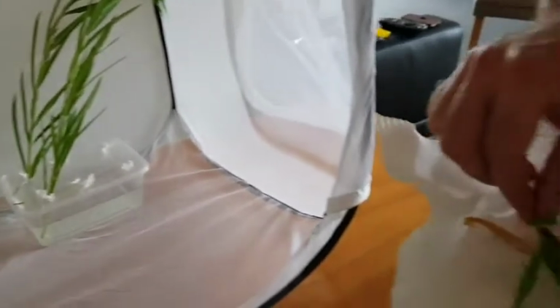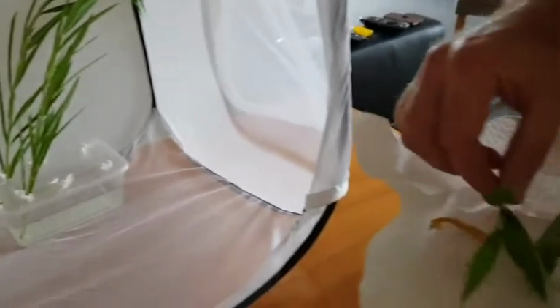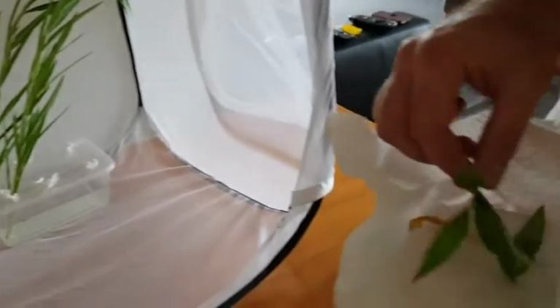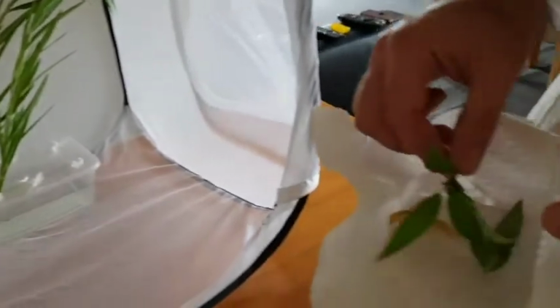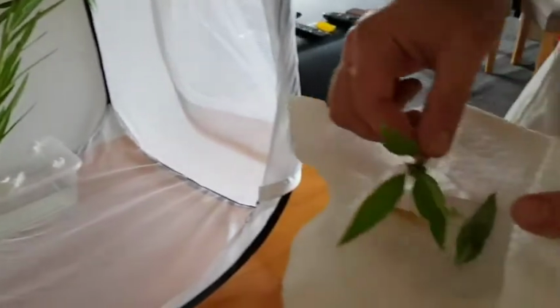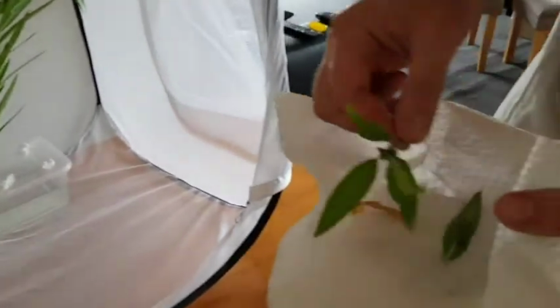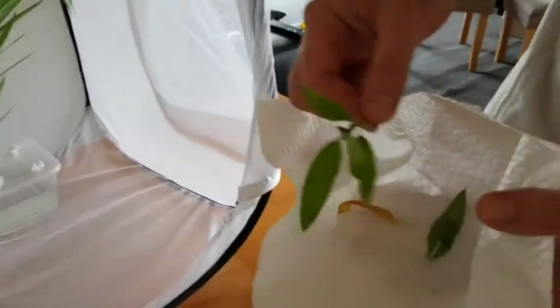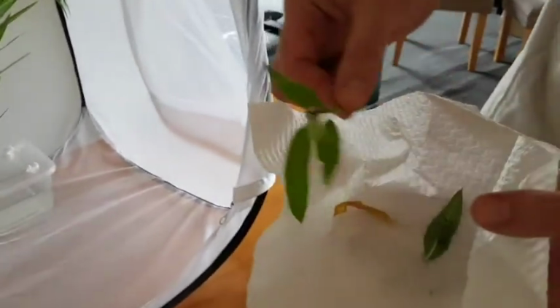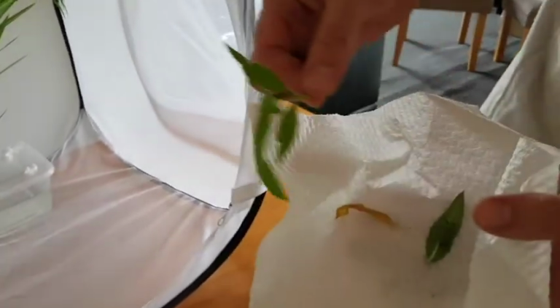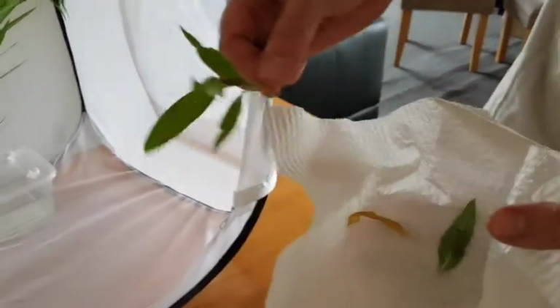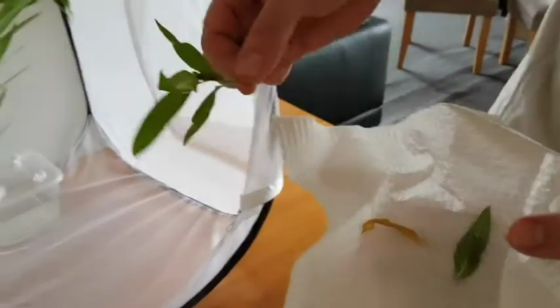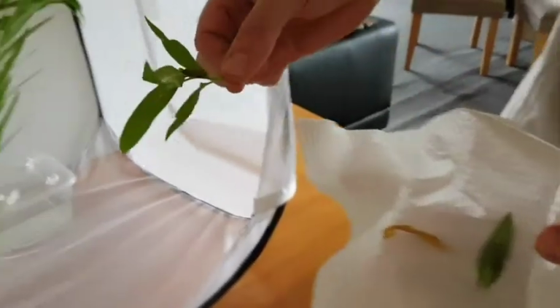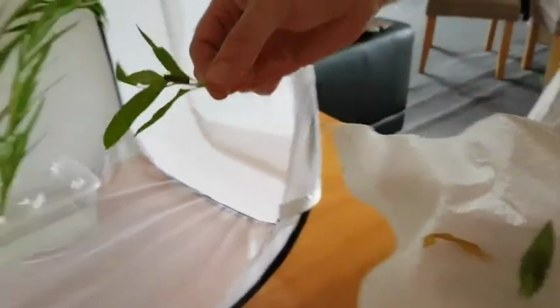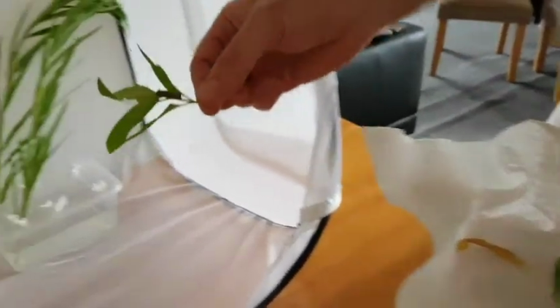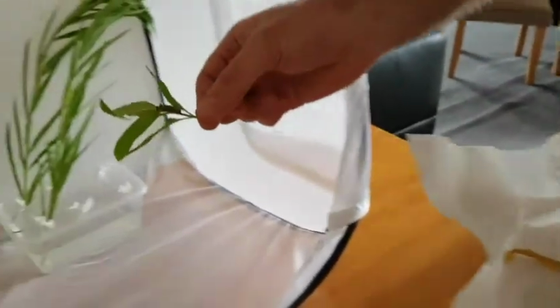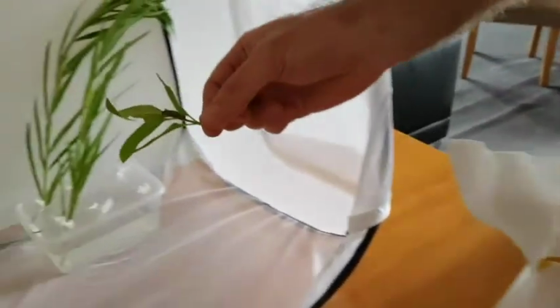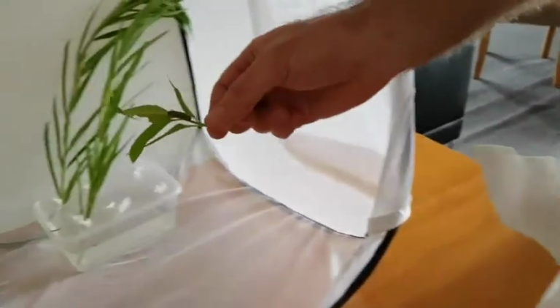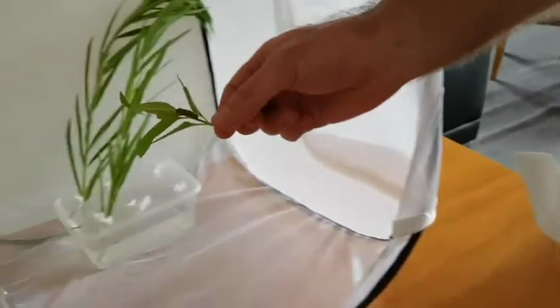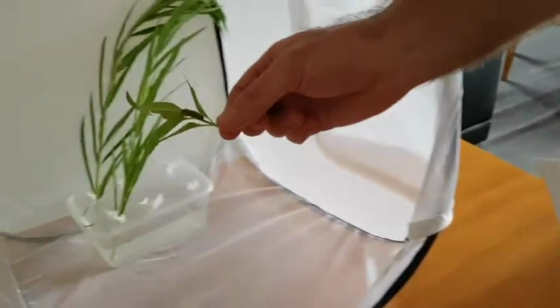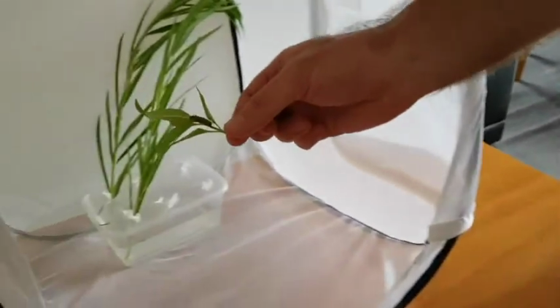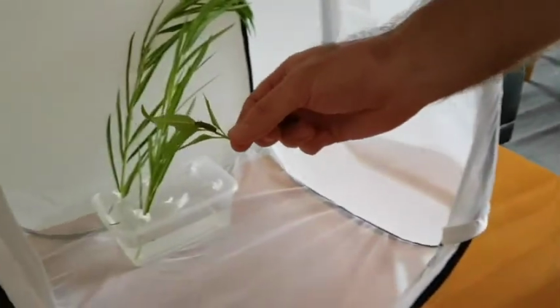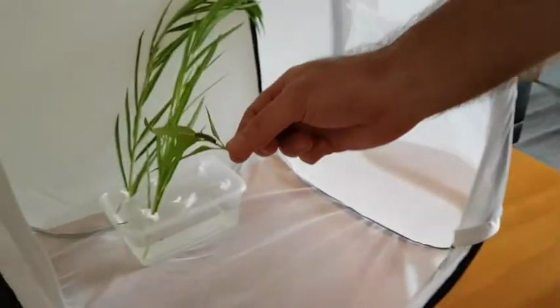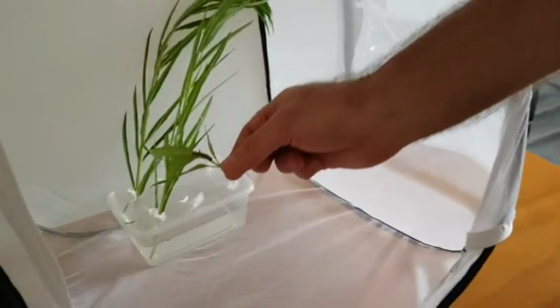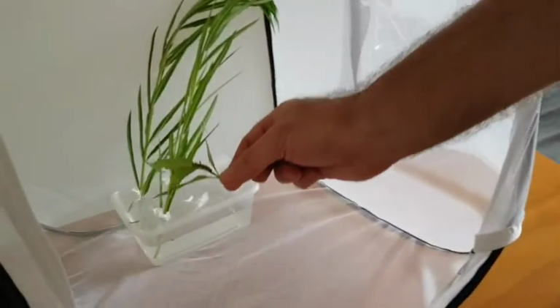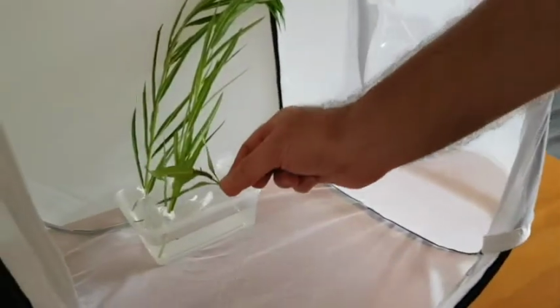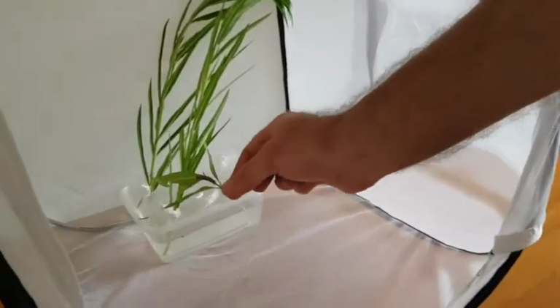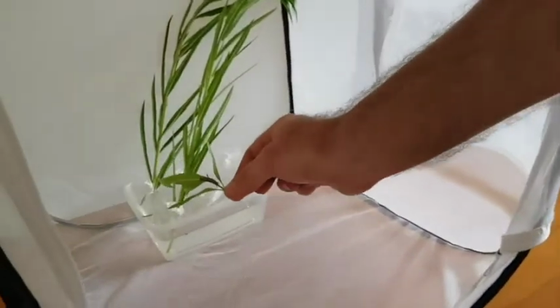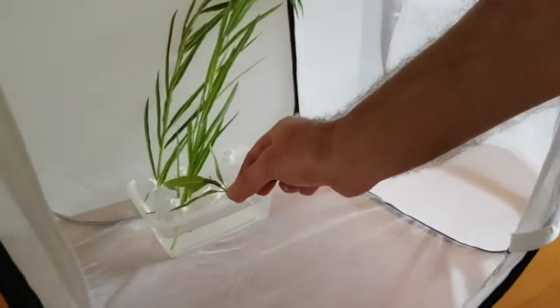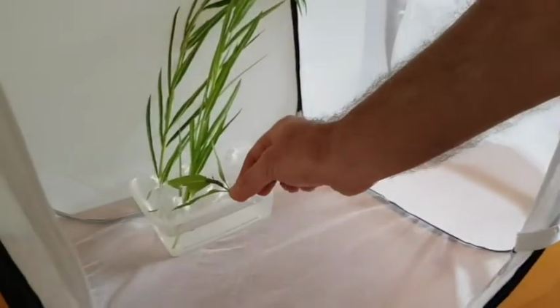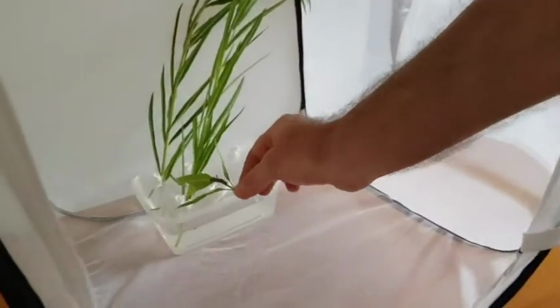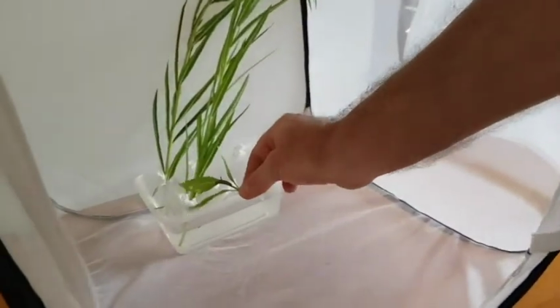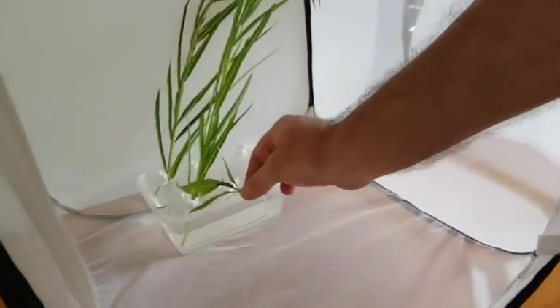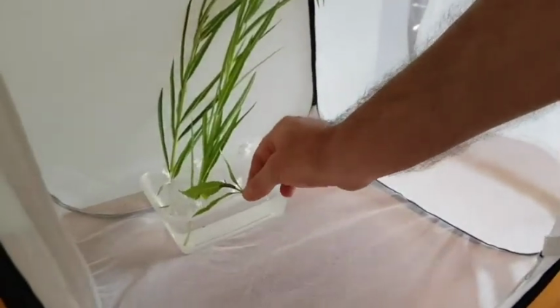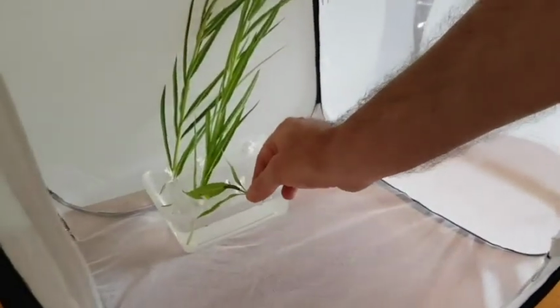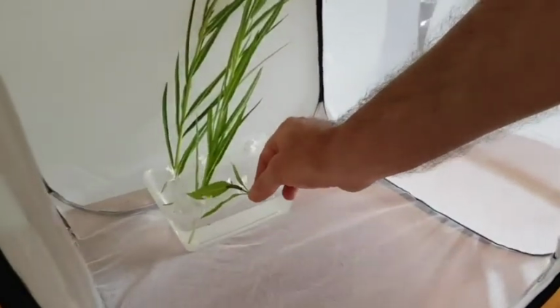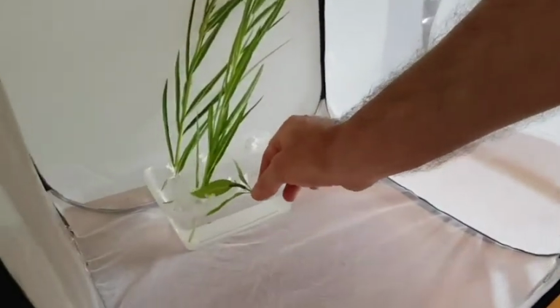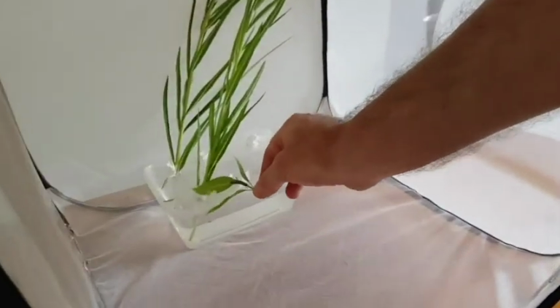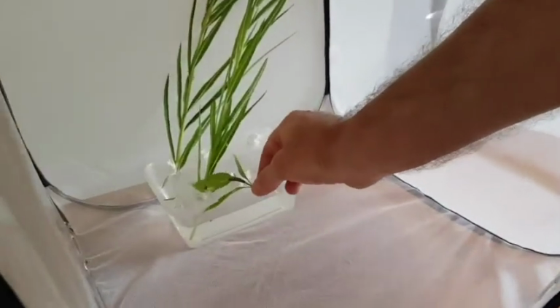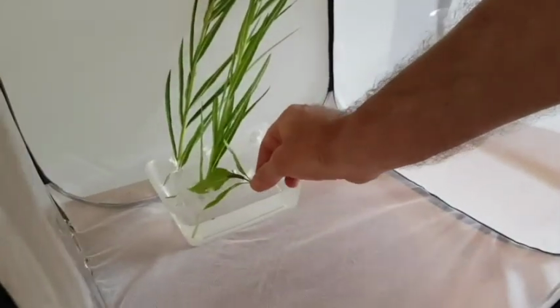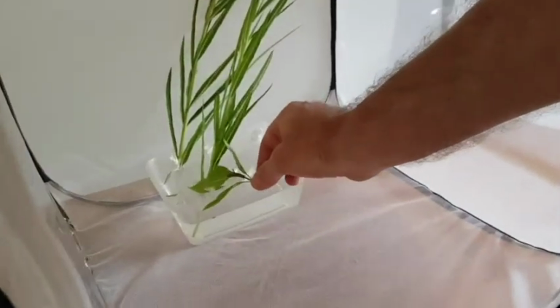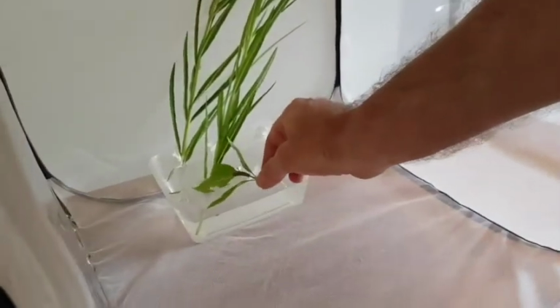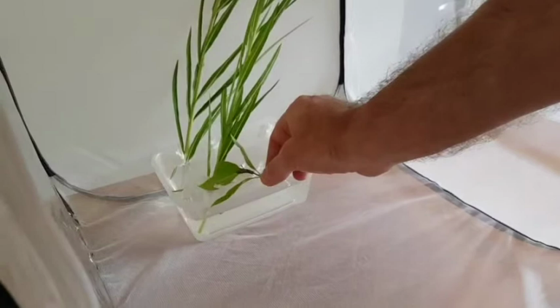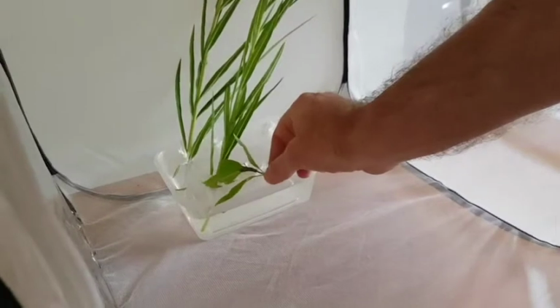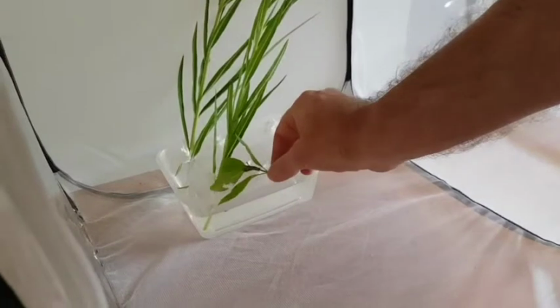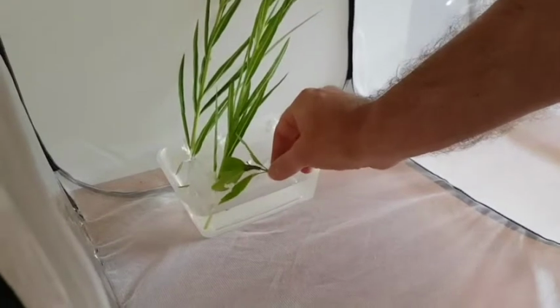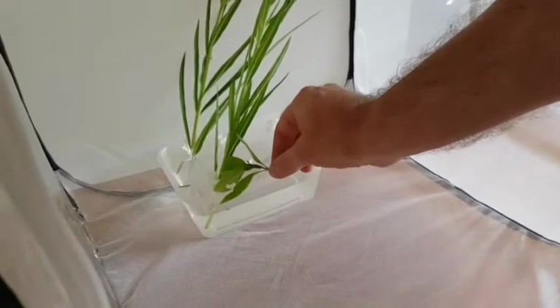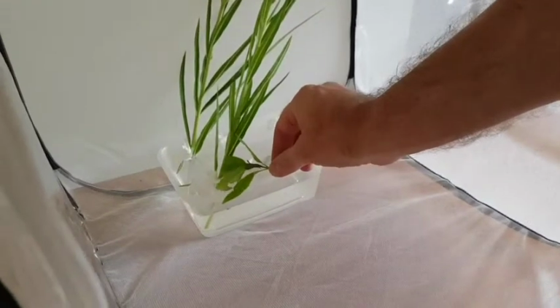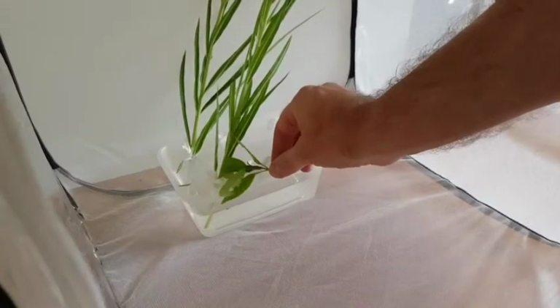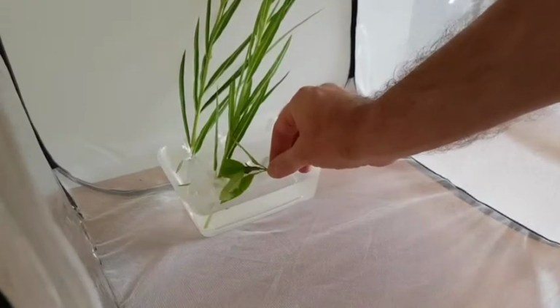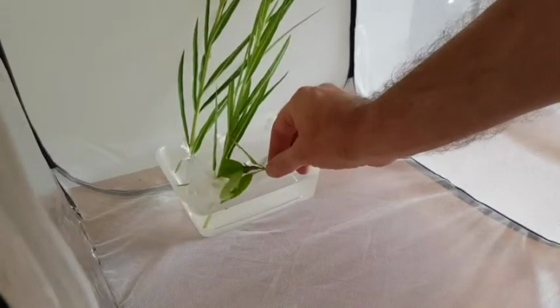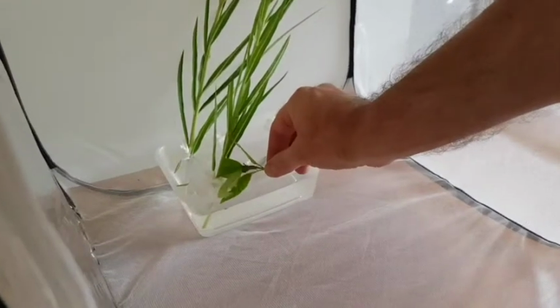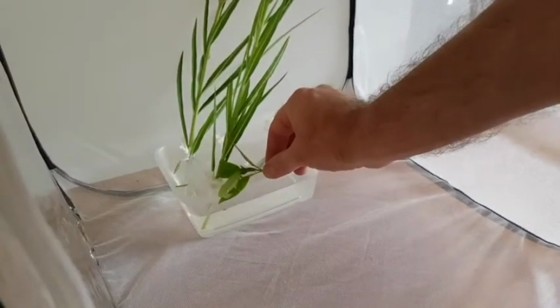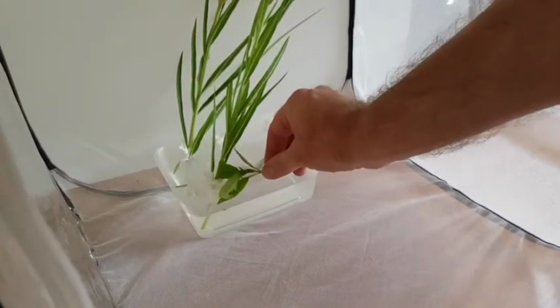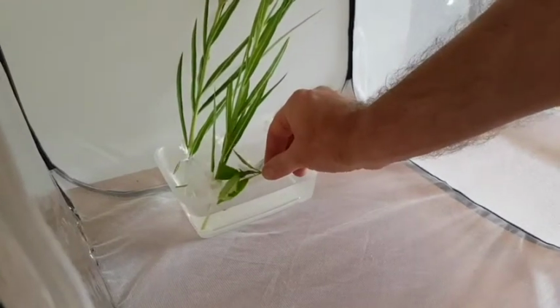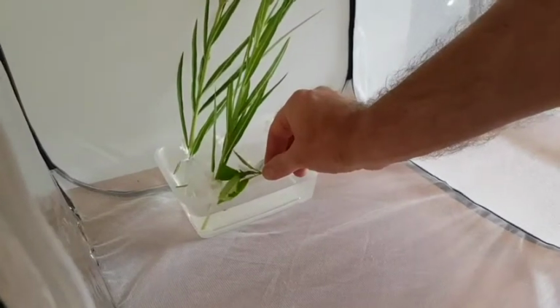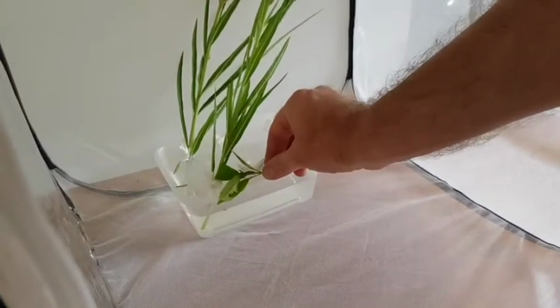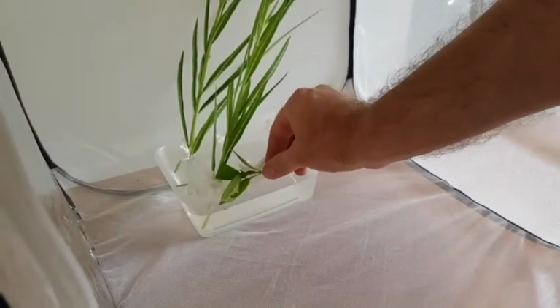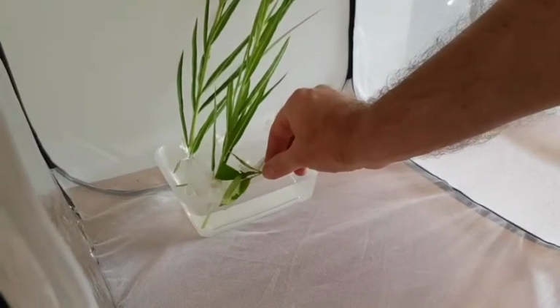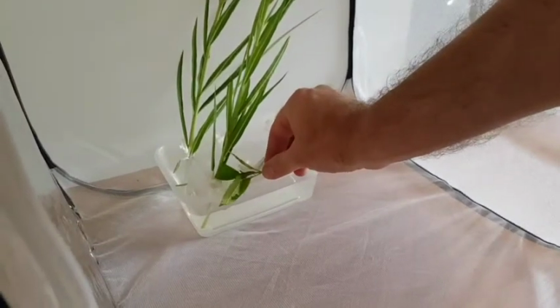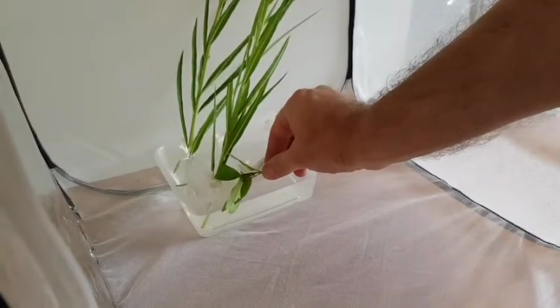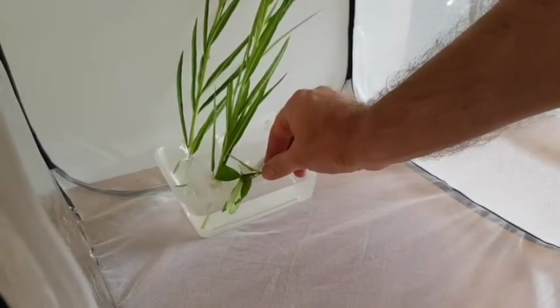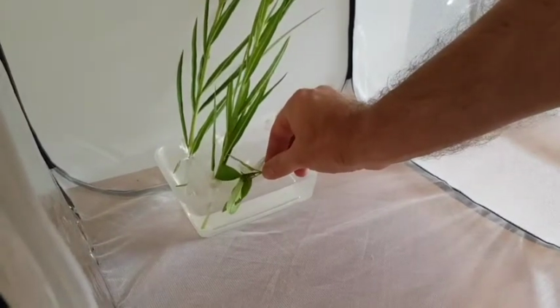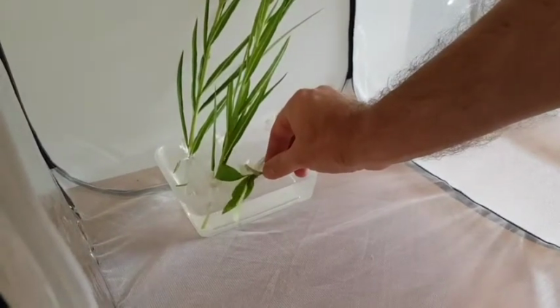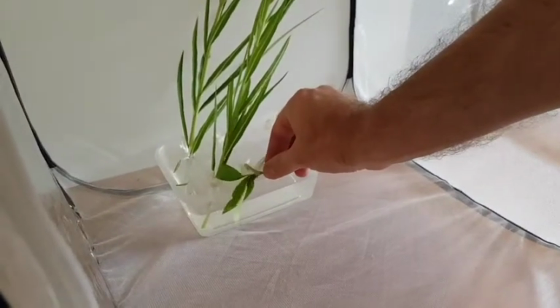Place the caterpillar next to the branch. It's best to pick up the branch and not touch the caterpillar — it just helps to keep them healthy.